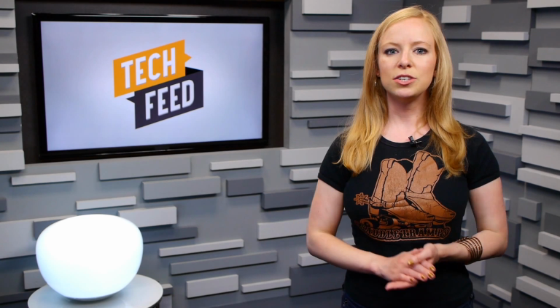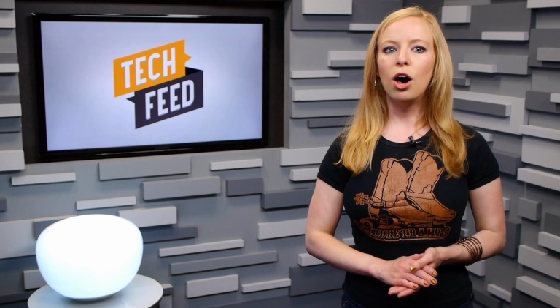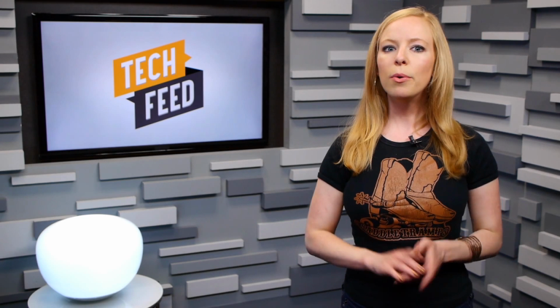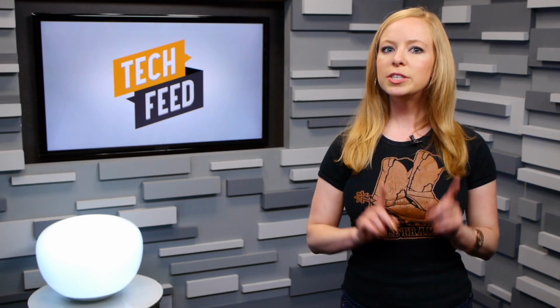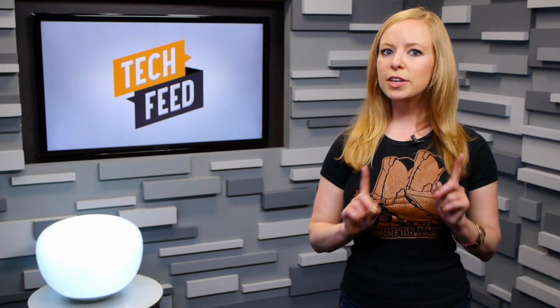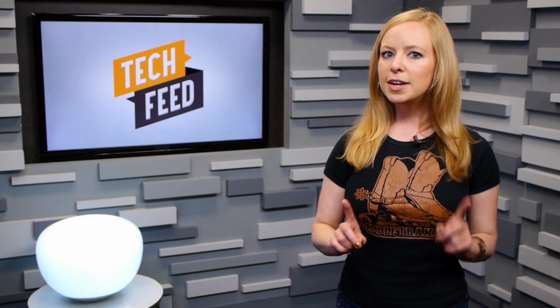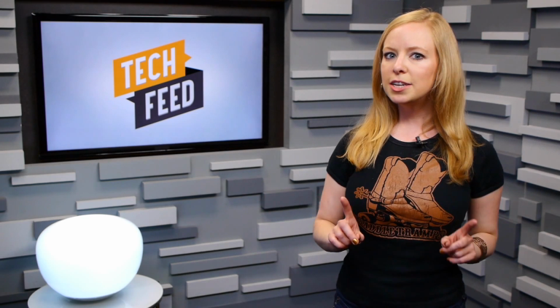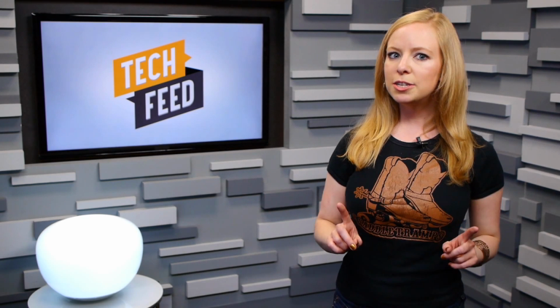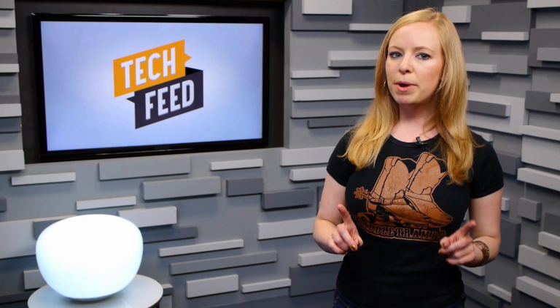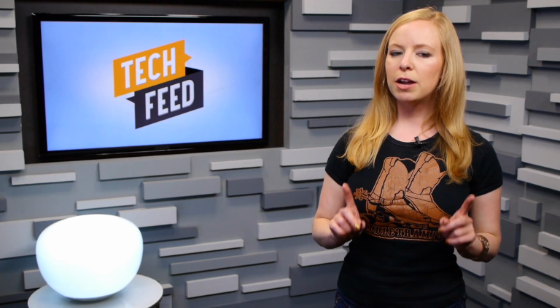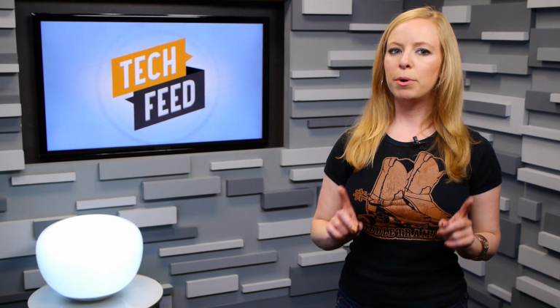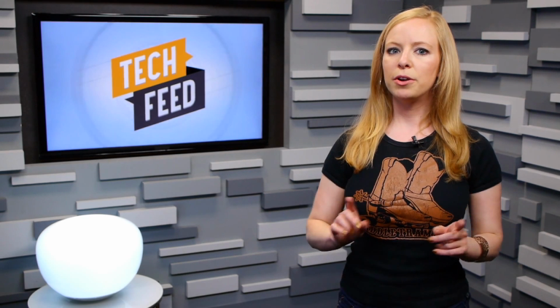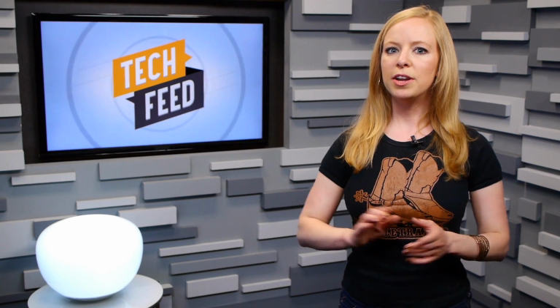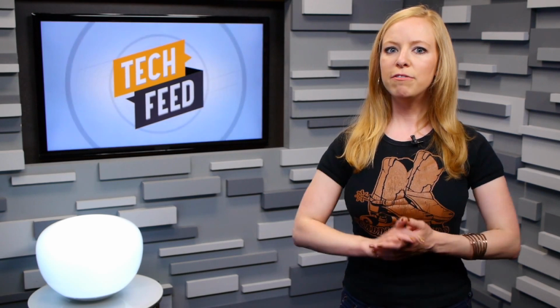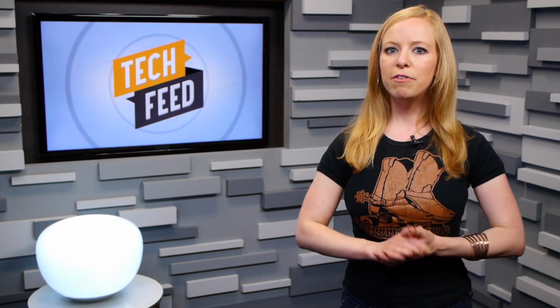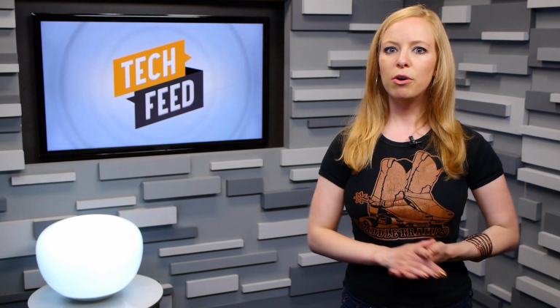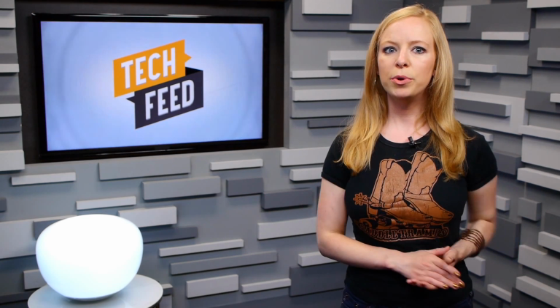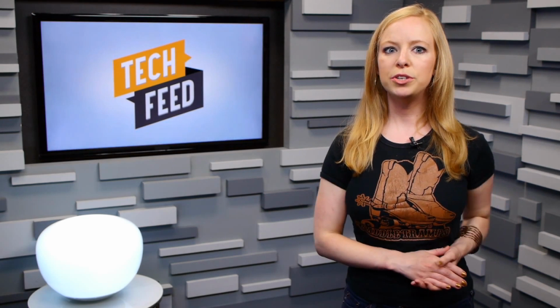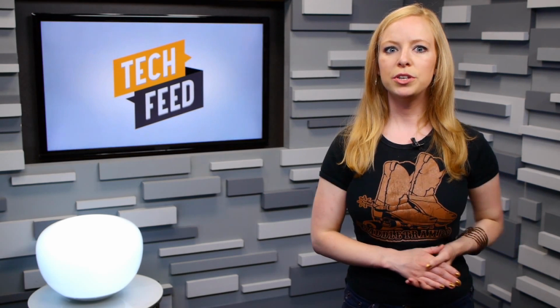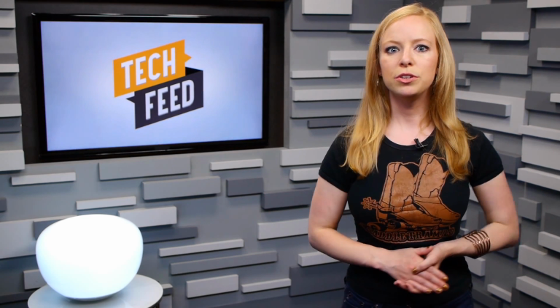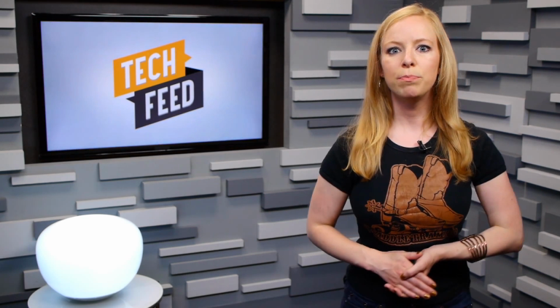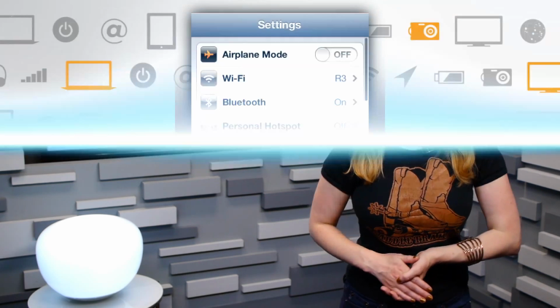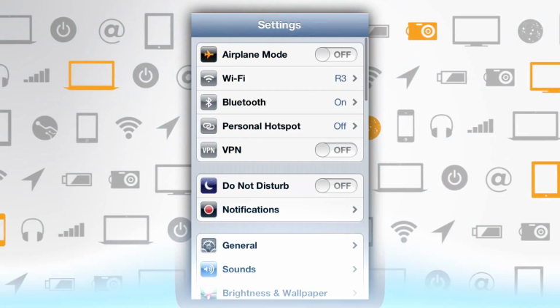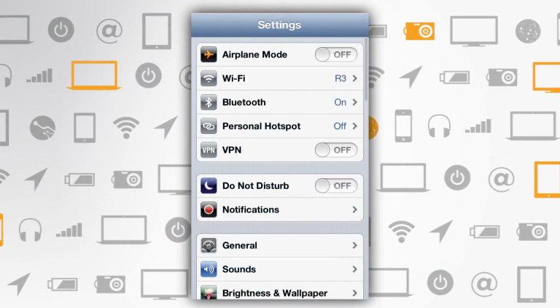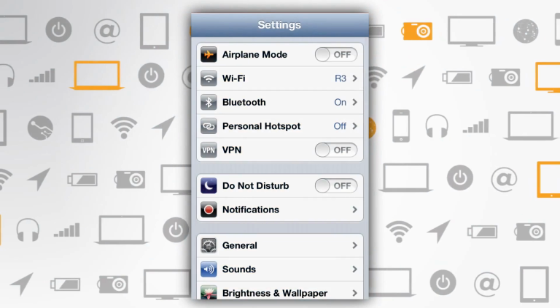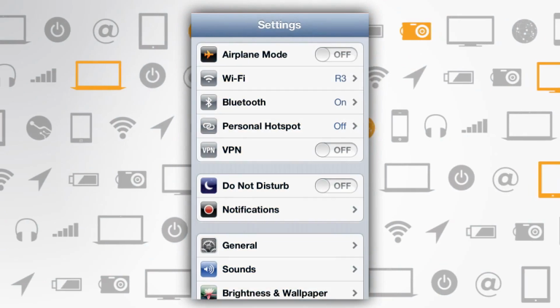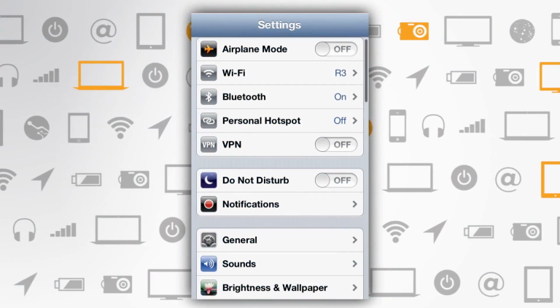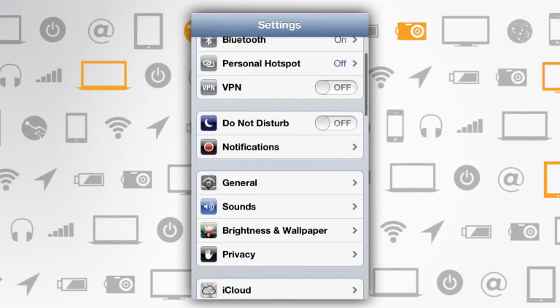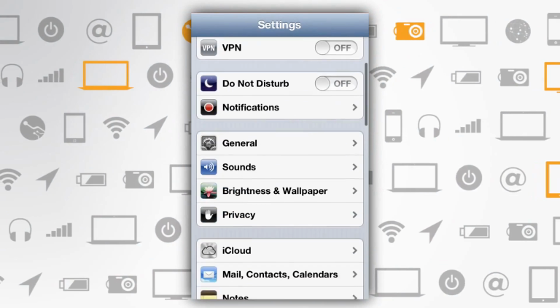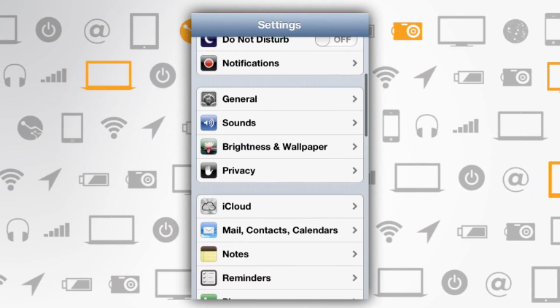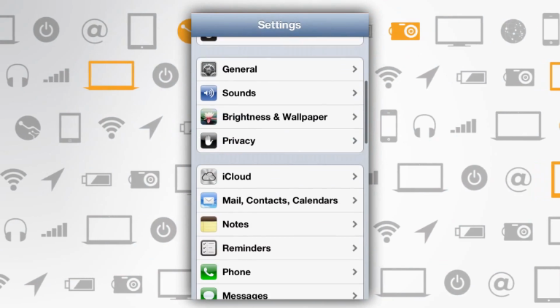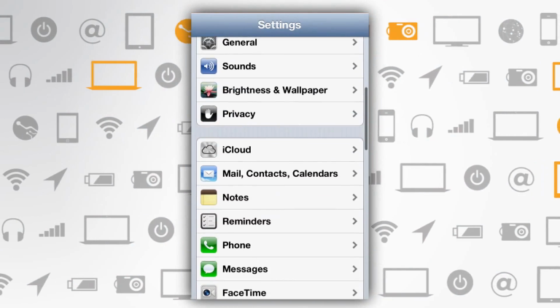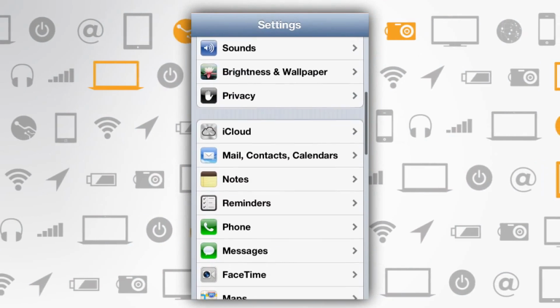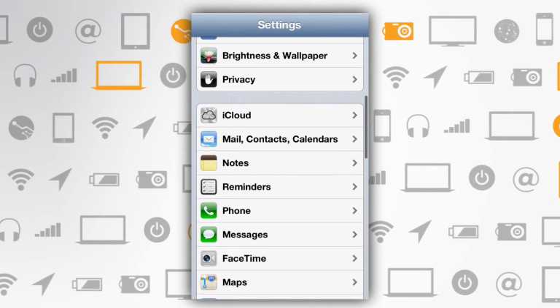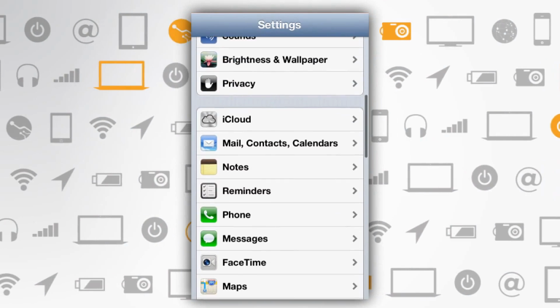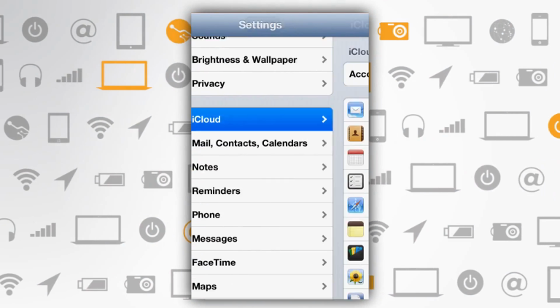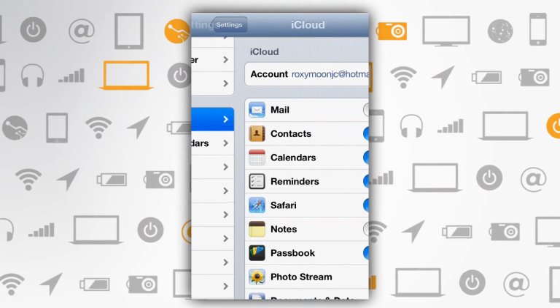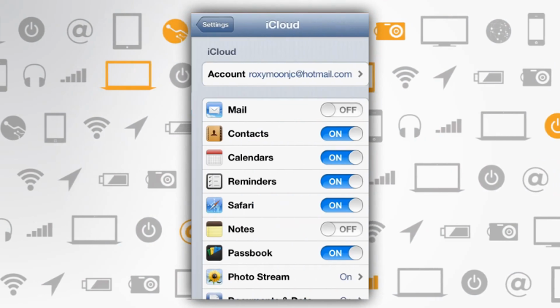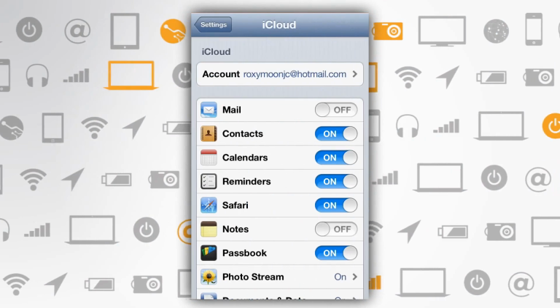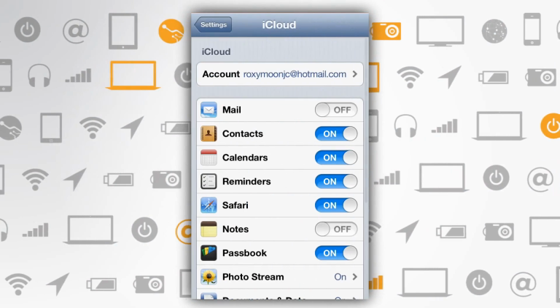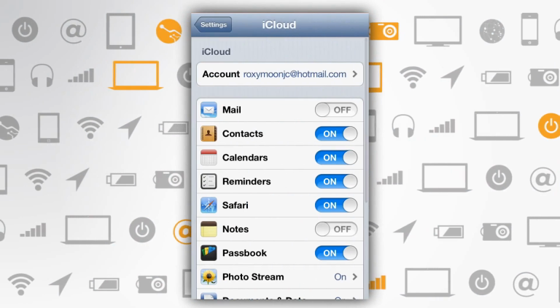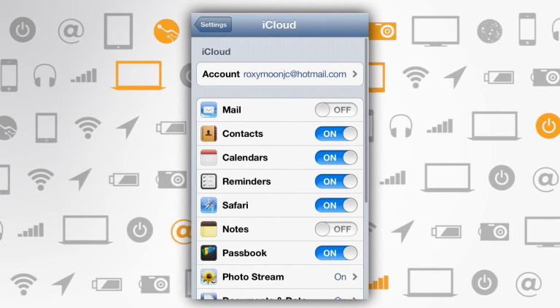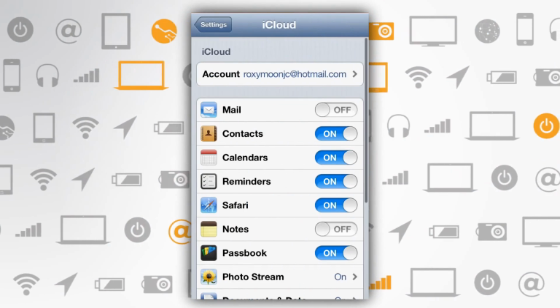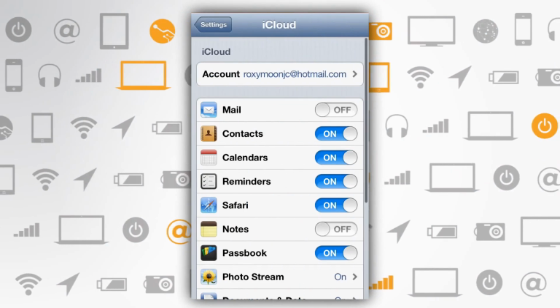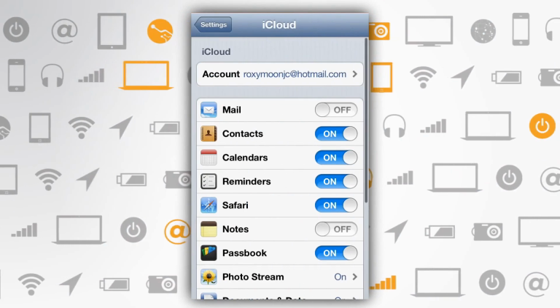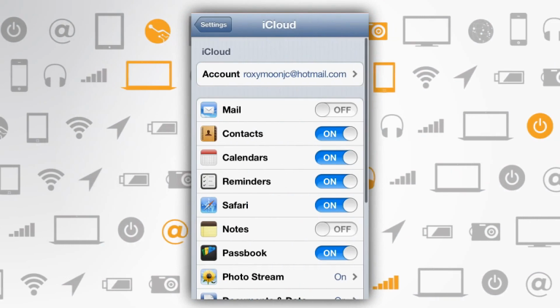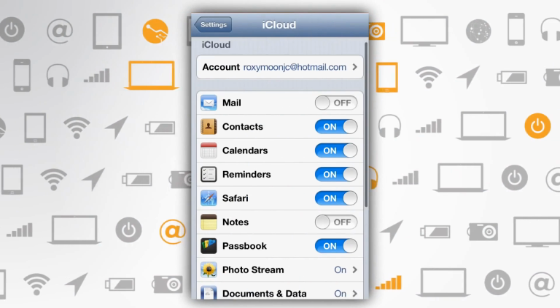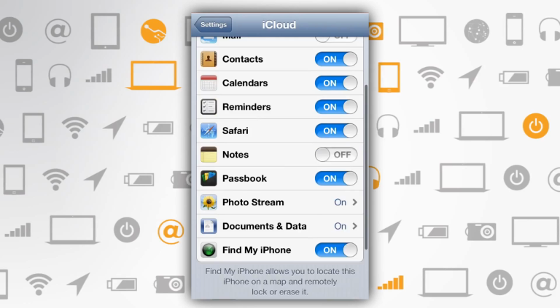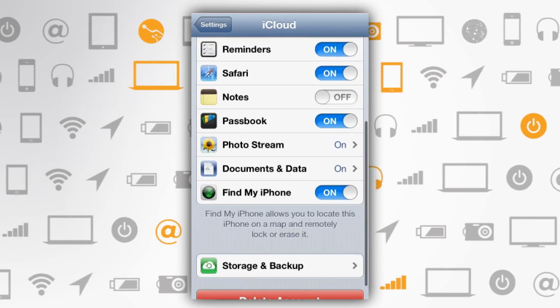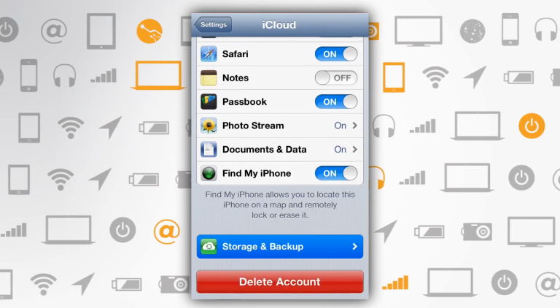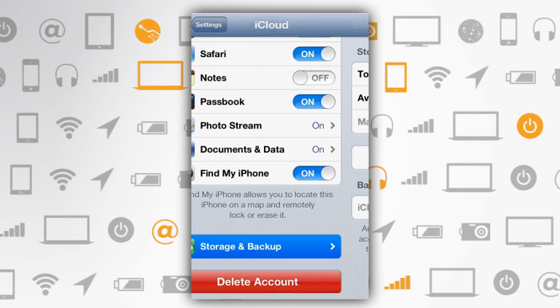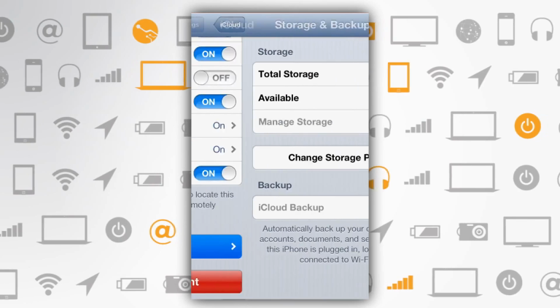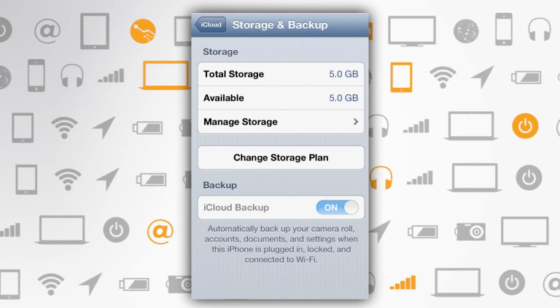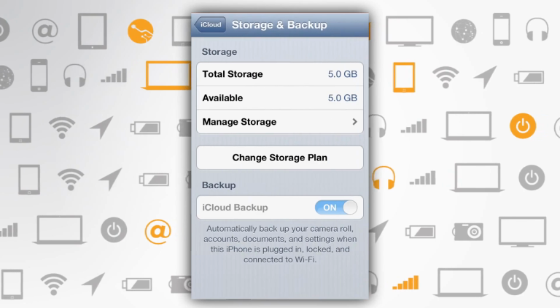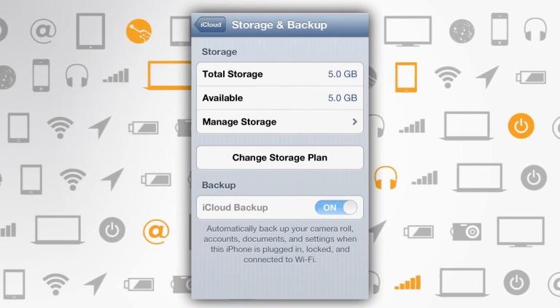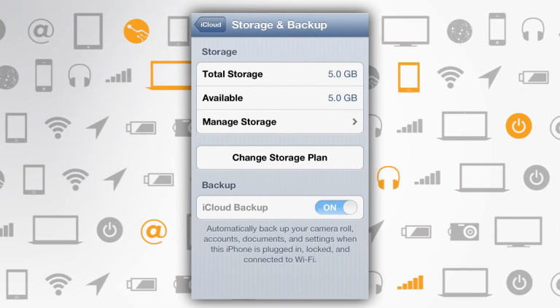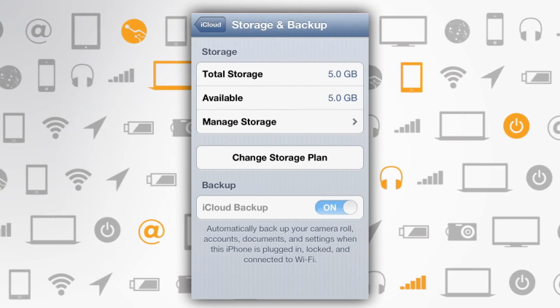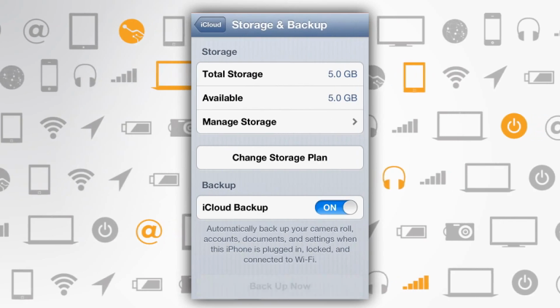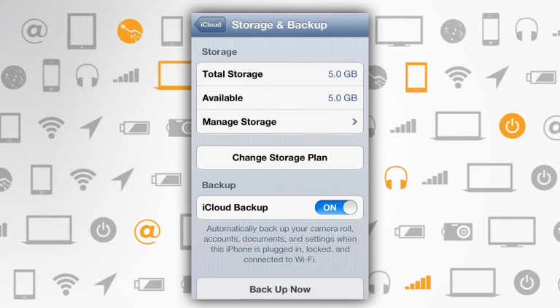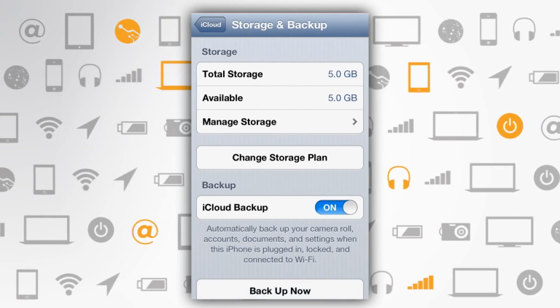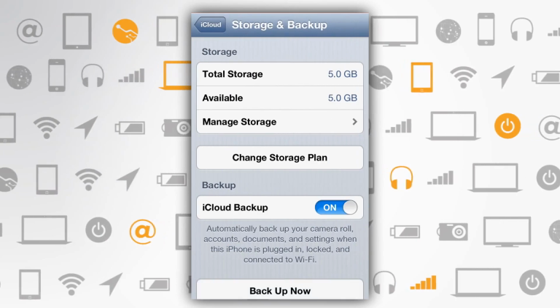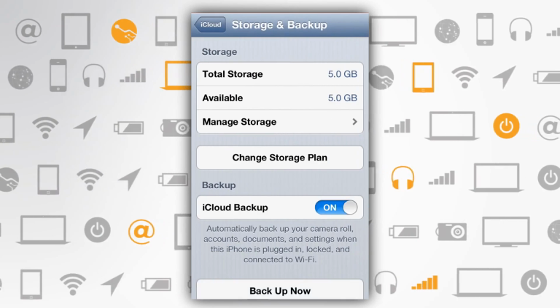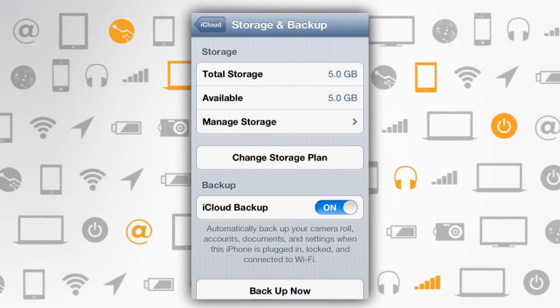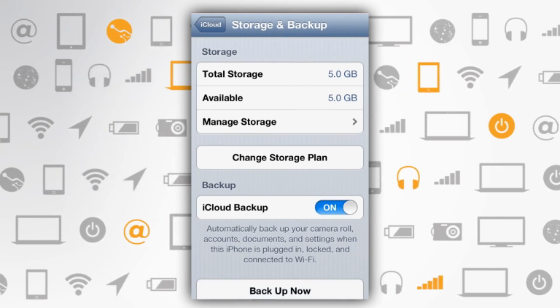Regardless of how accurate that is, it's always a good idea to back up all your info, which you can do by going into your Settings, iCloud, Storage, and Backup while you're on Wi-Fi, of course — but you already knew that.